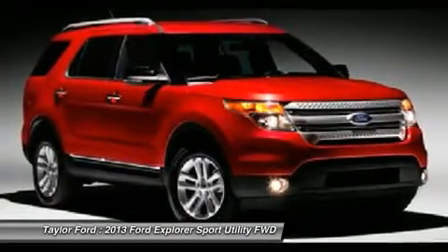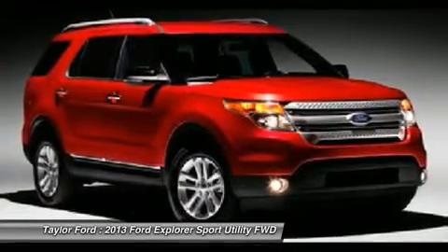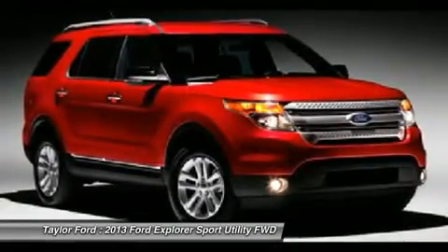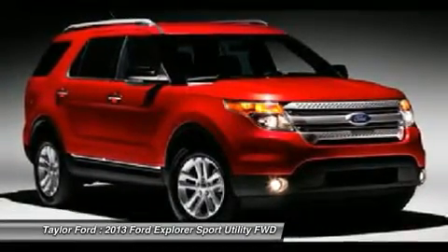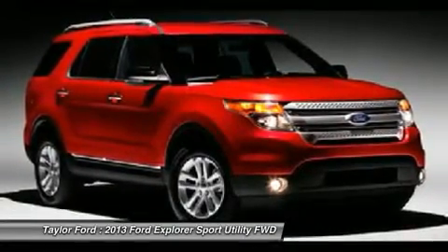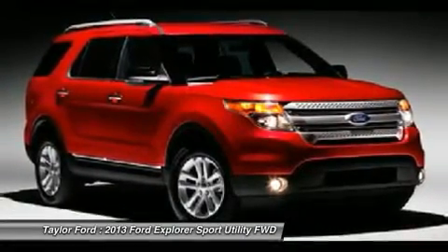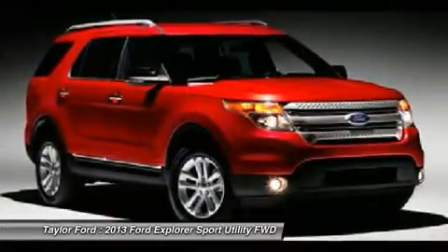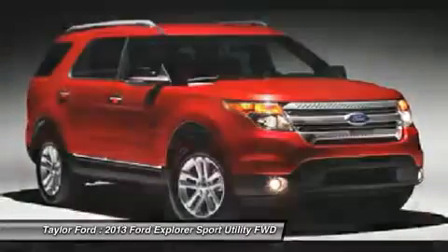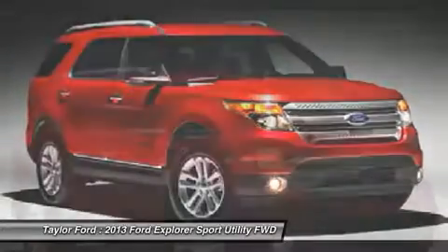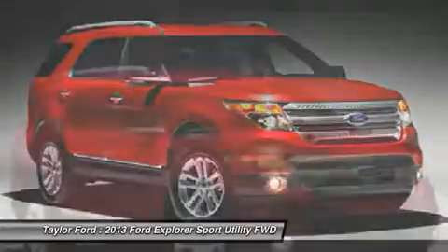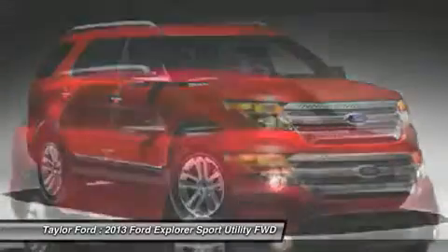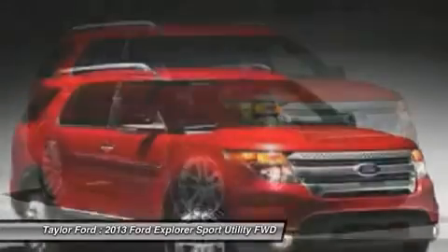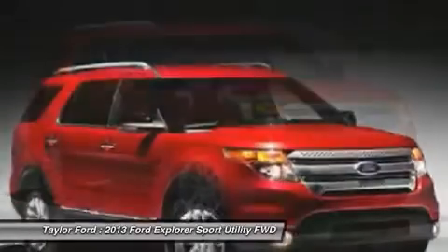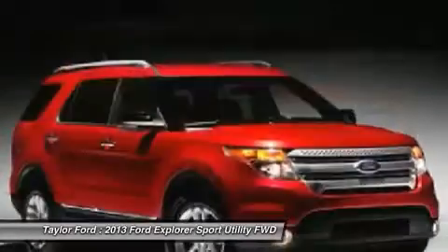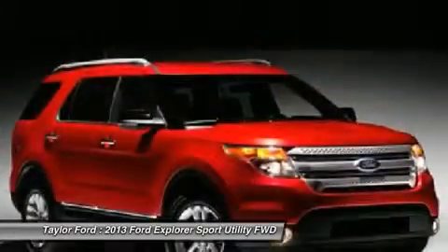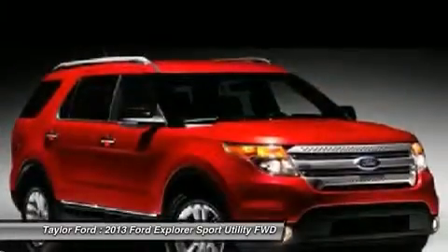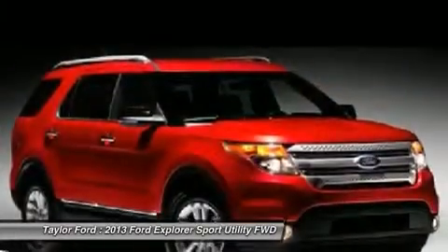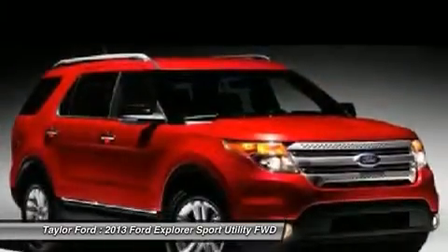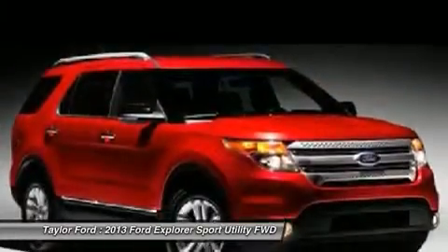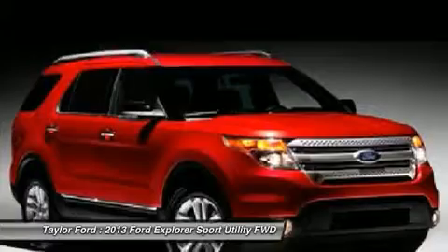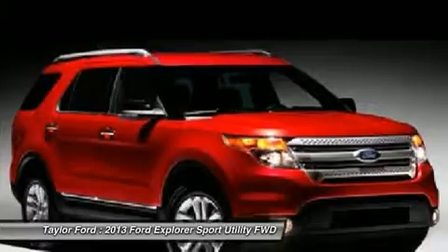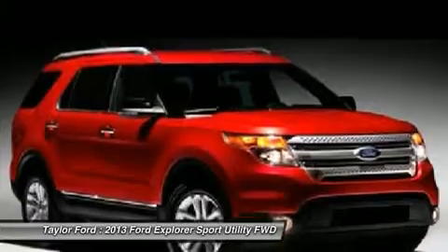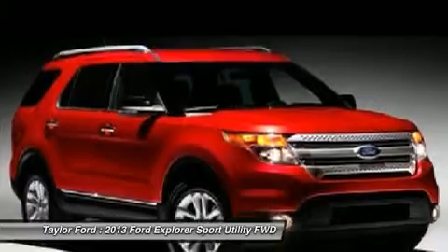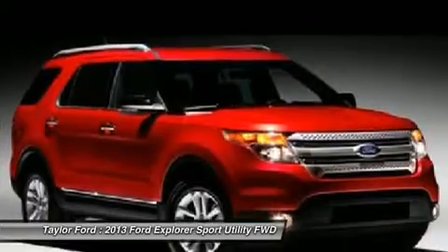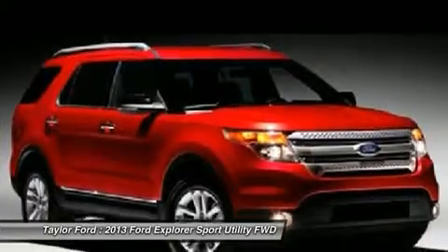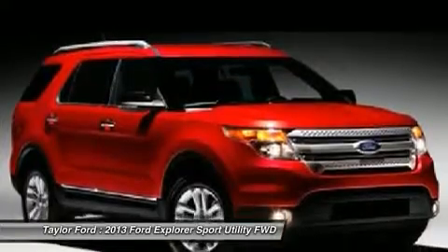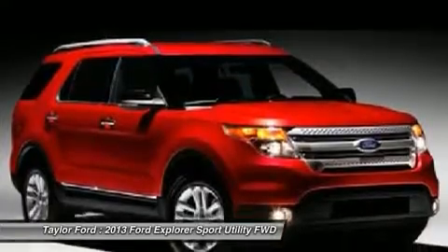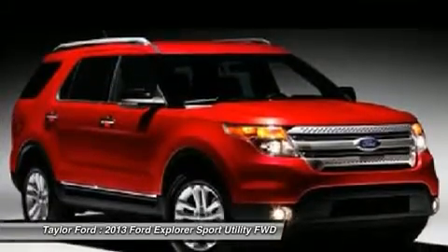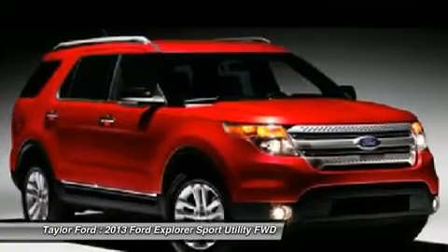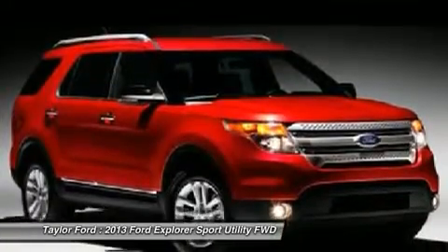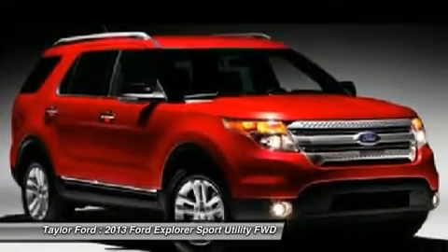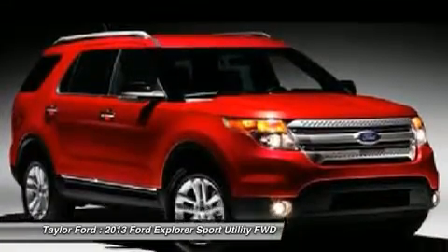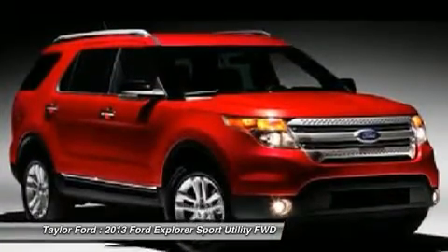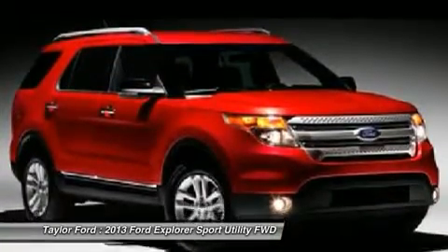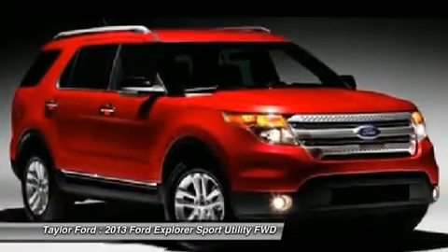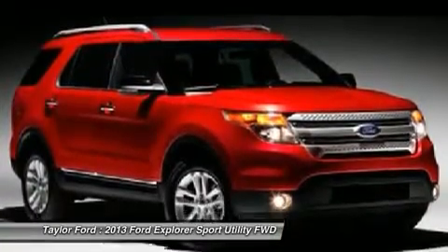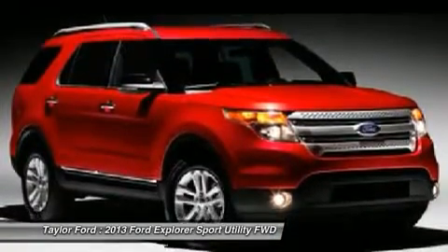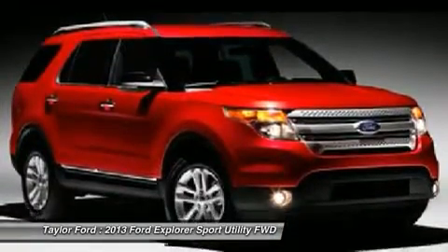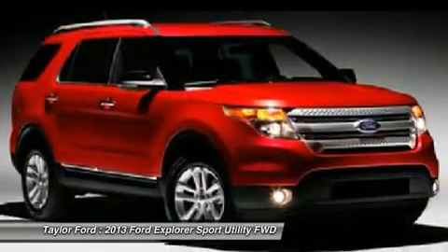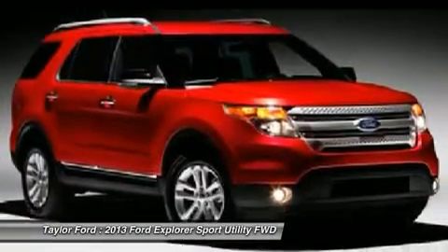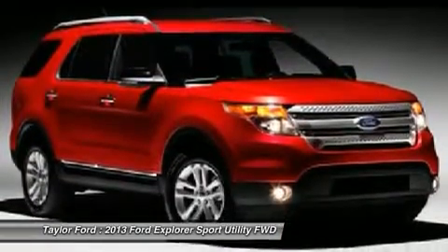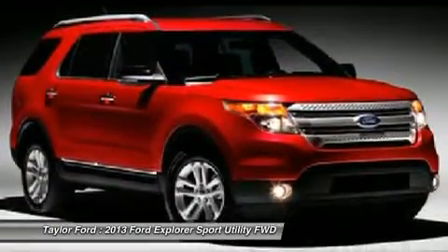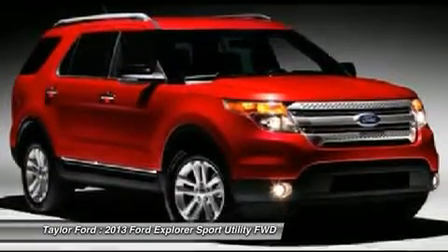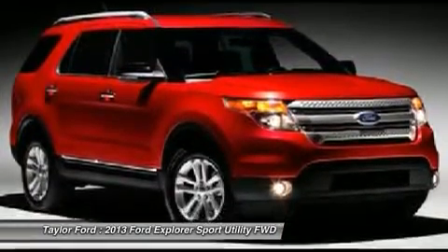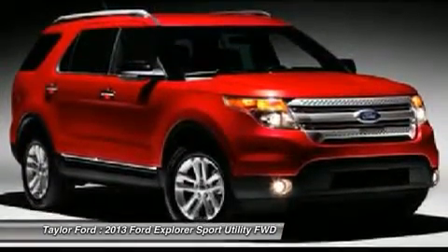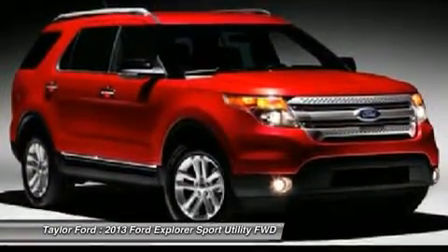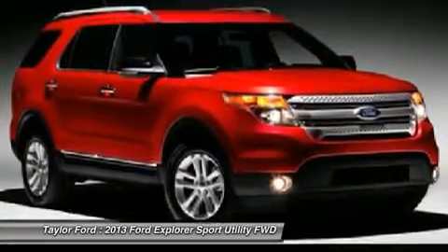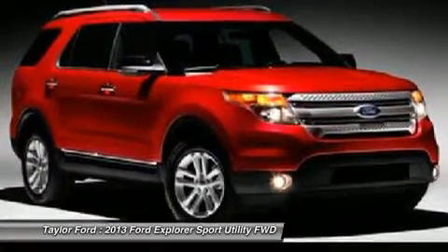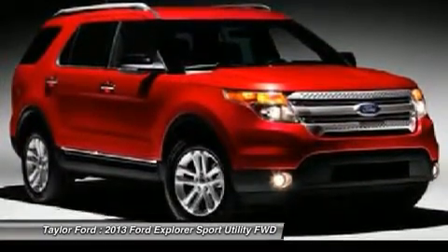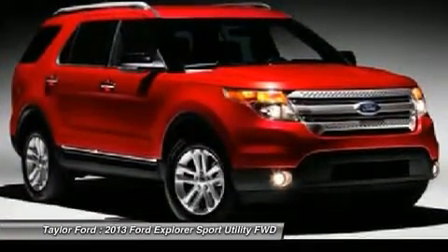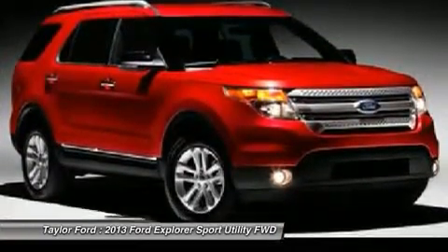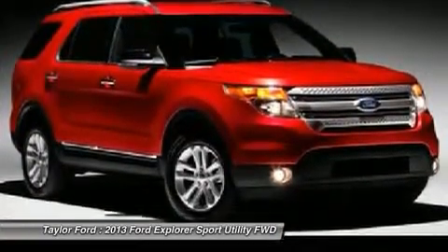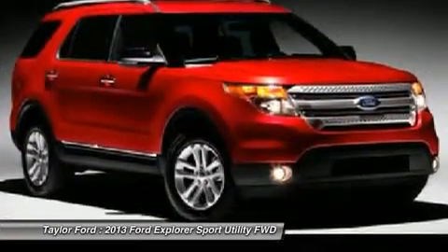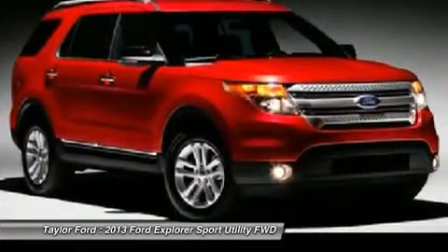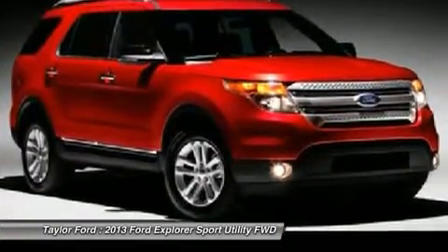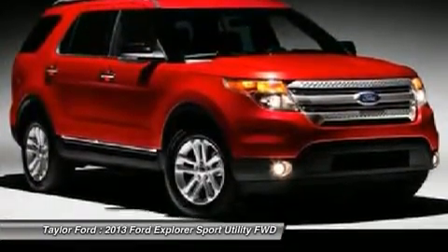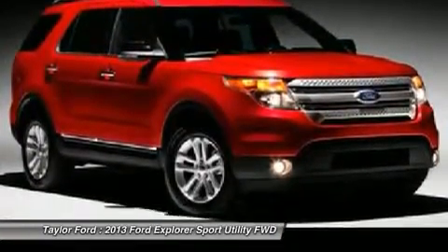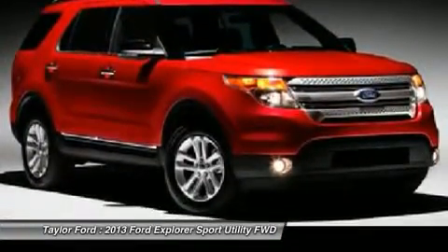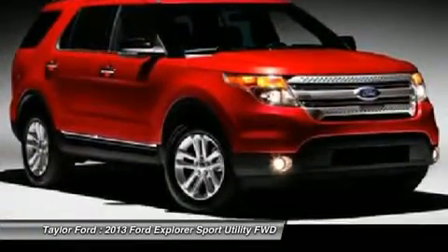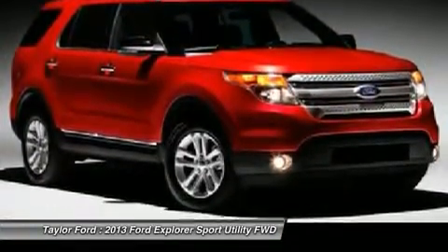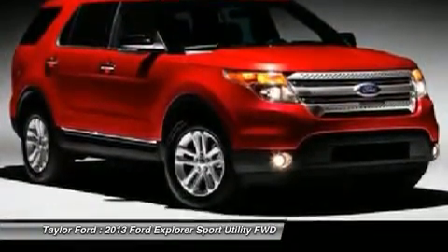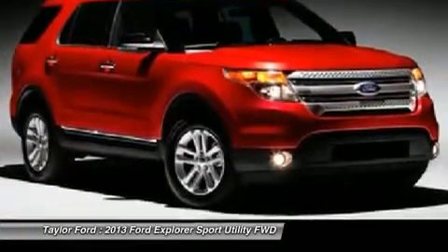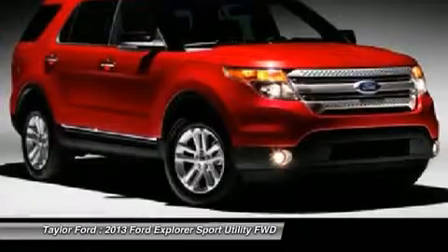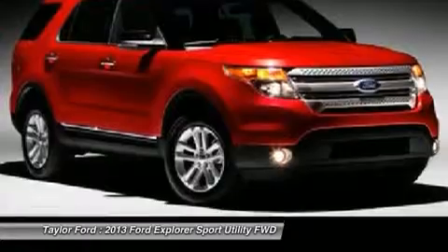Keyless entry, floor mats, cruise control. Is love at first sight really possible? Let us know when you stop in.